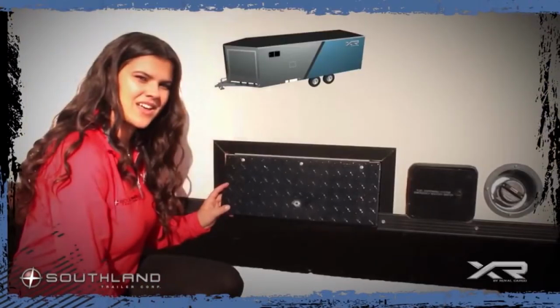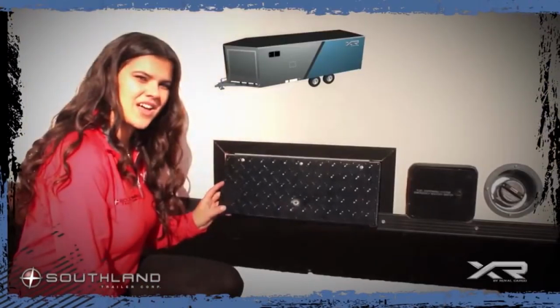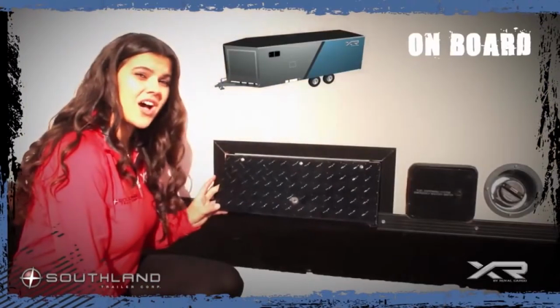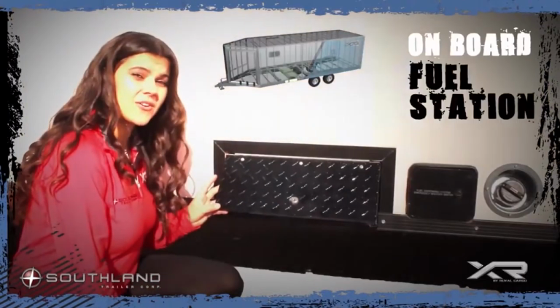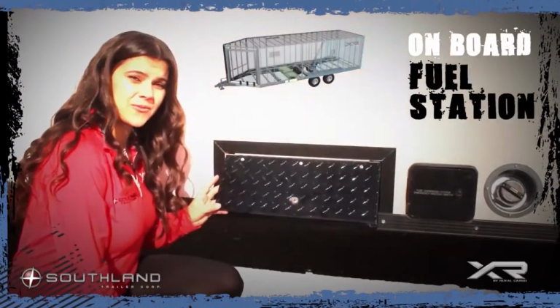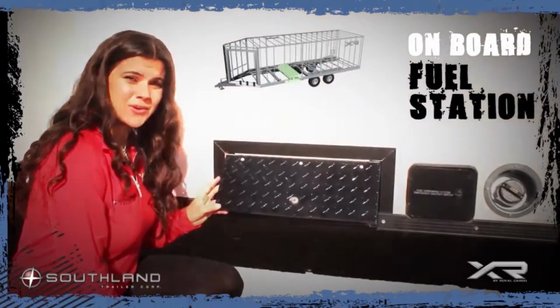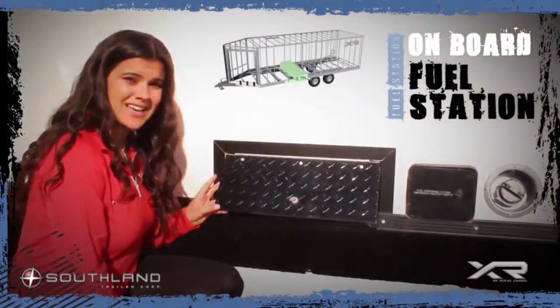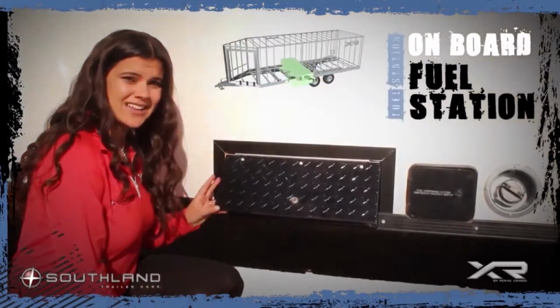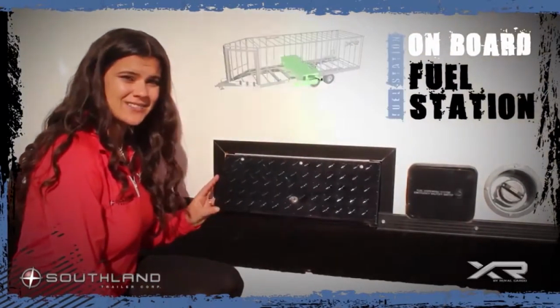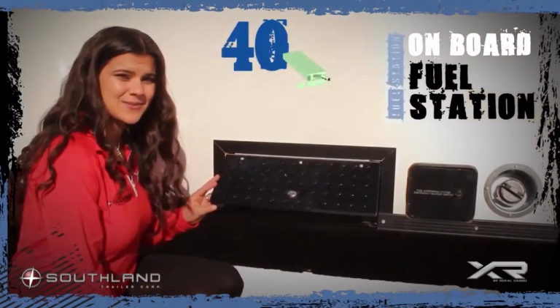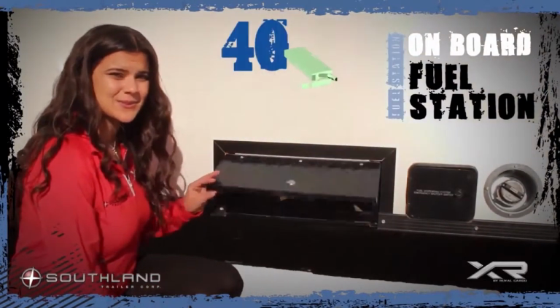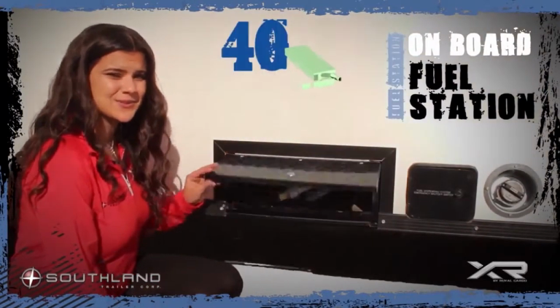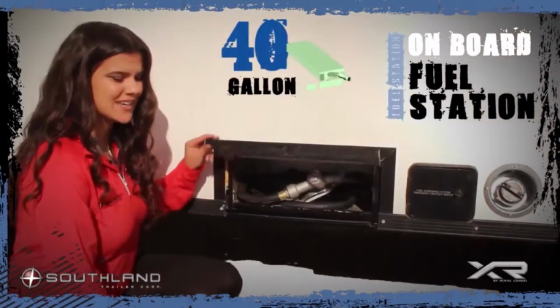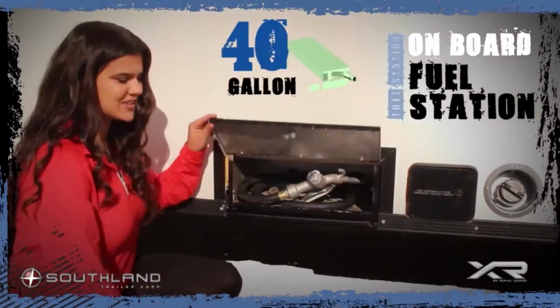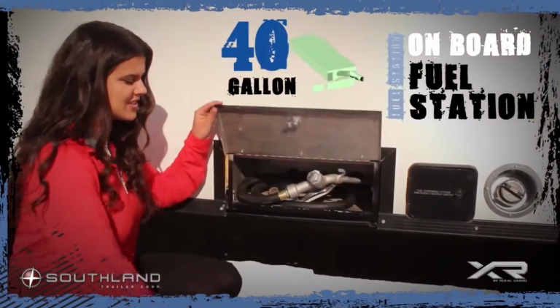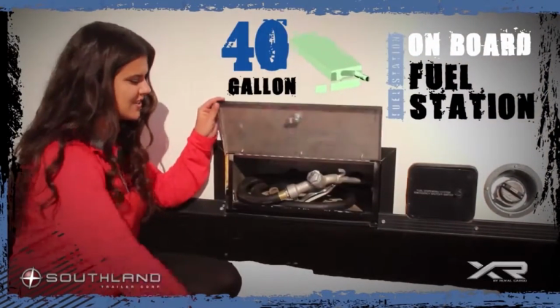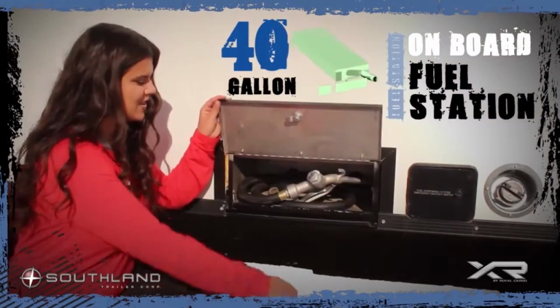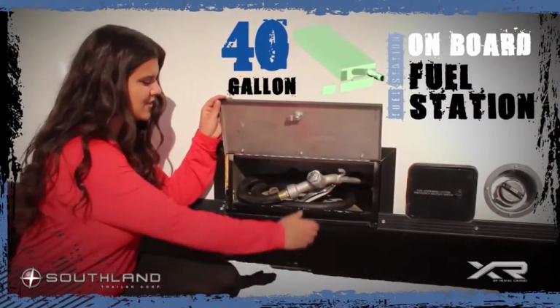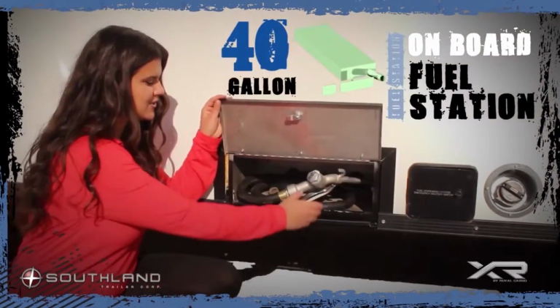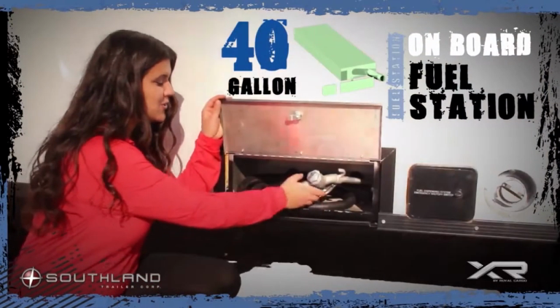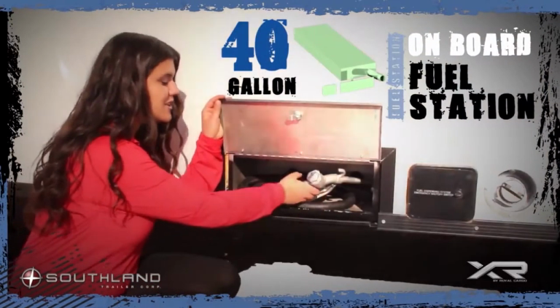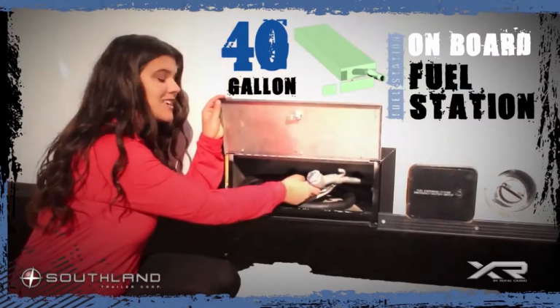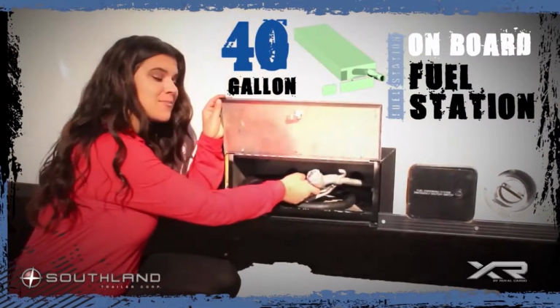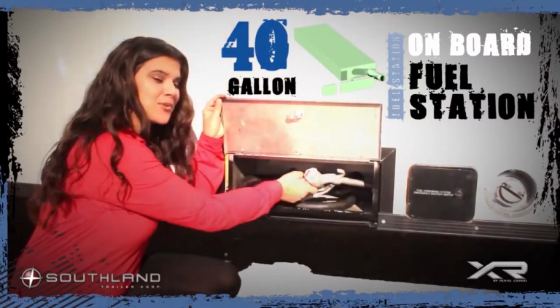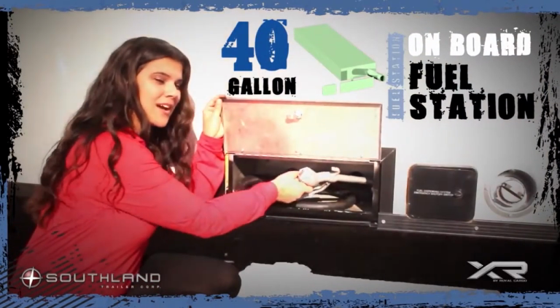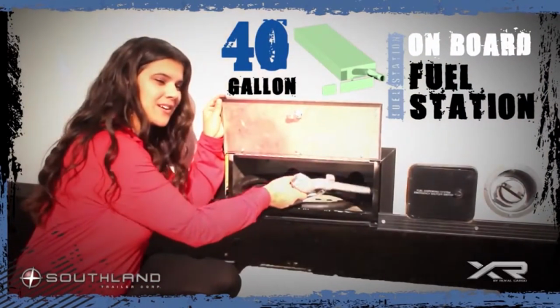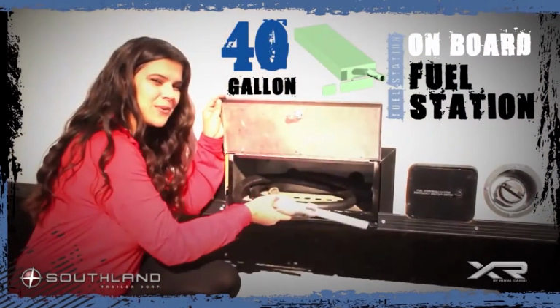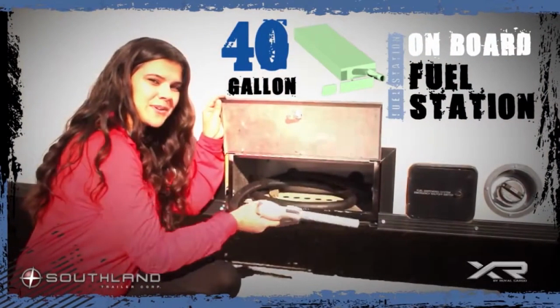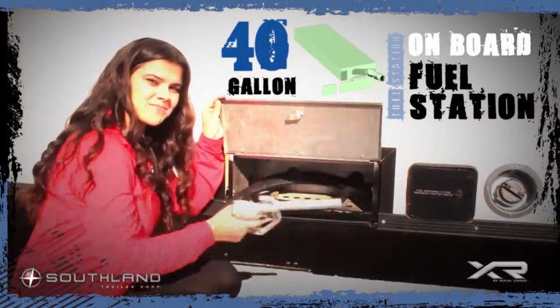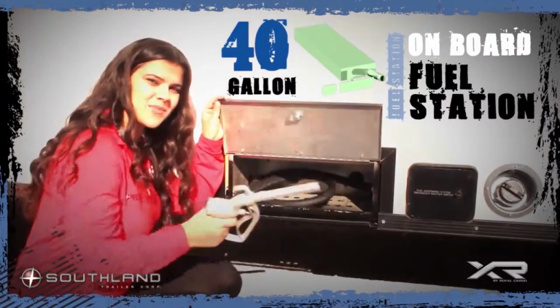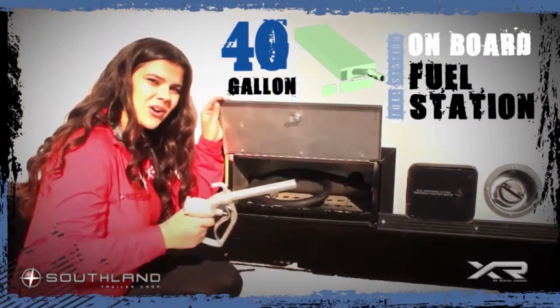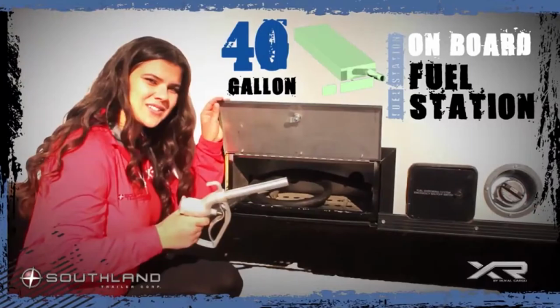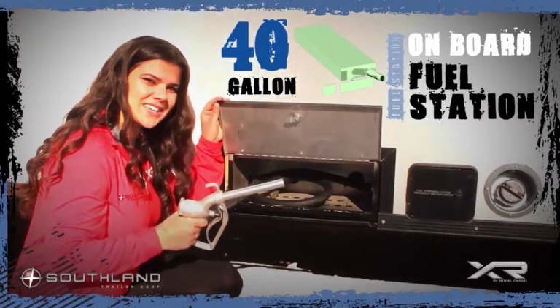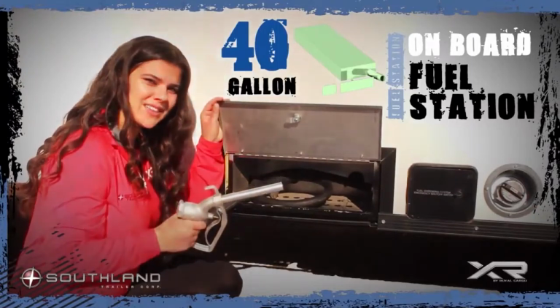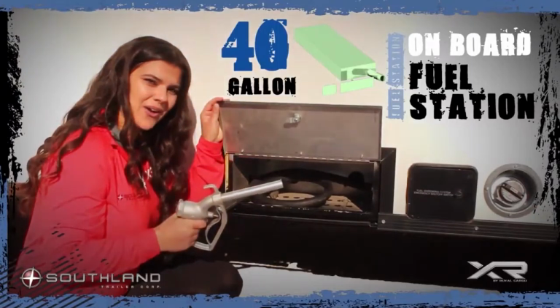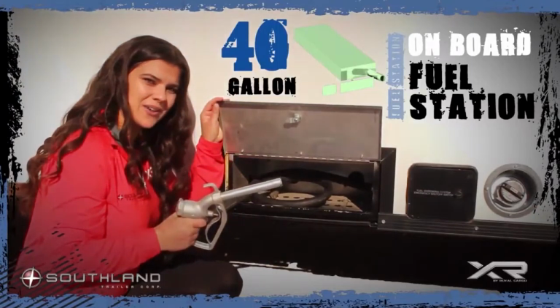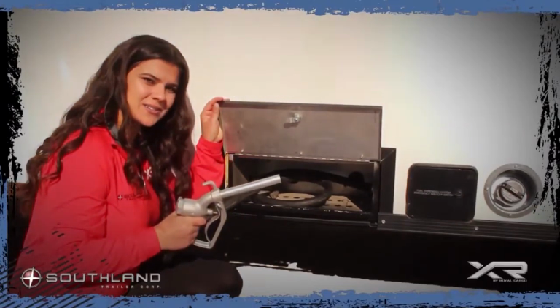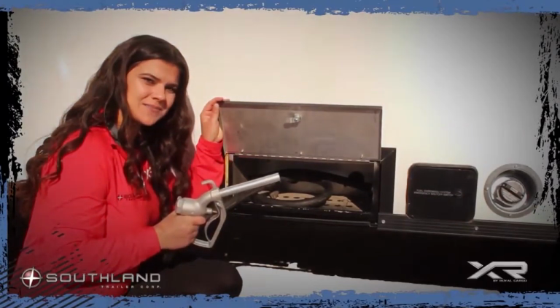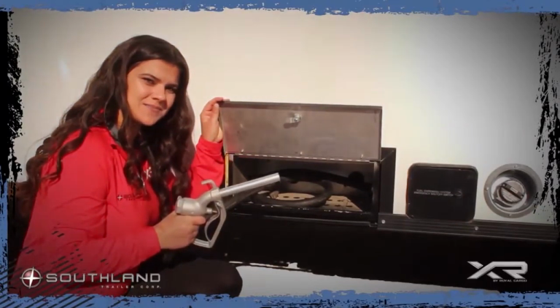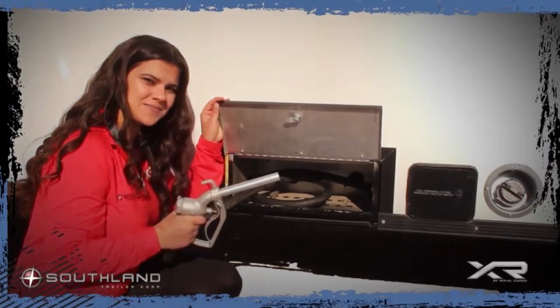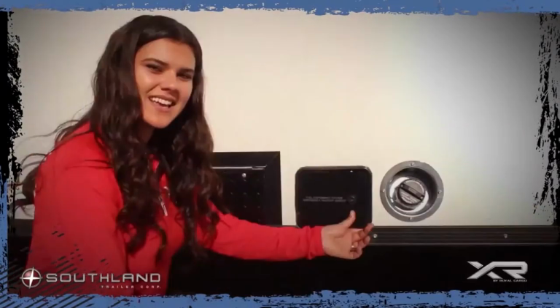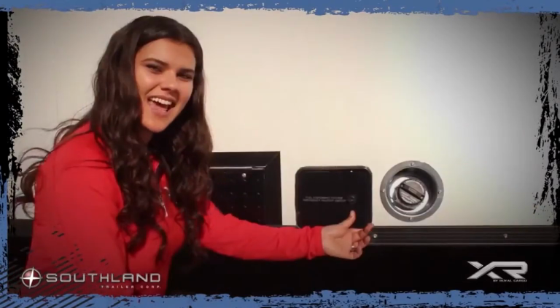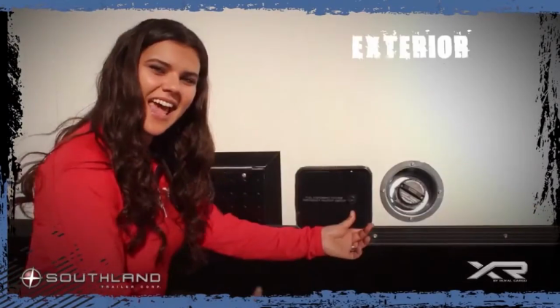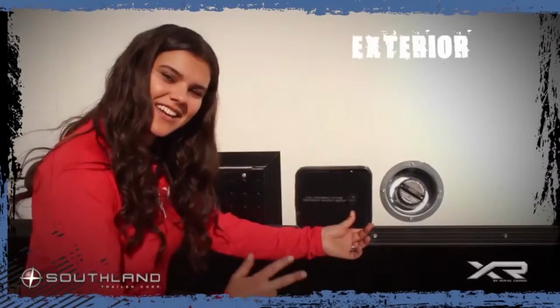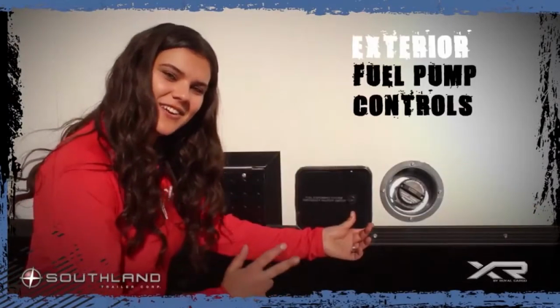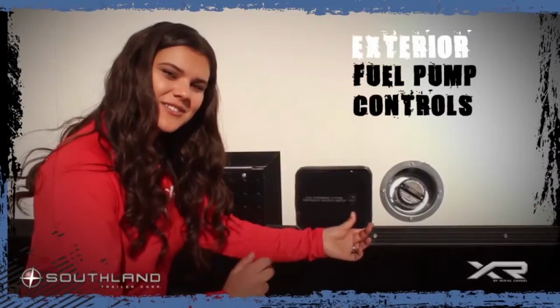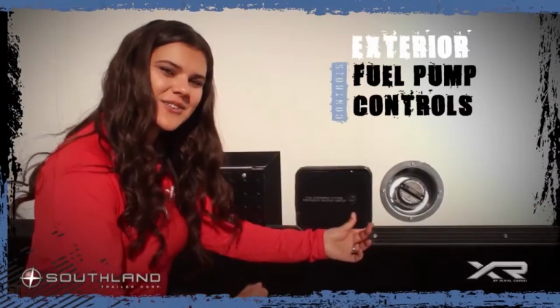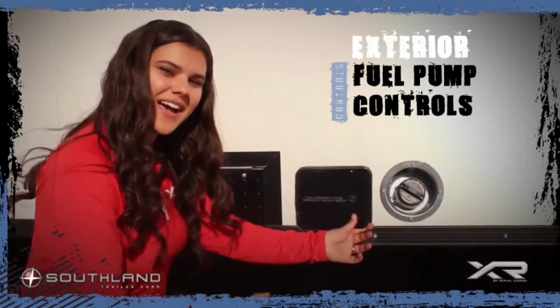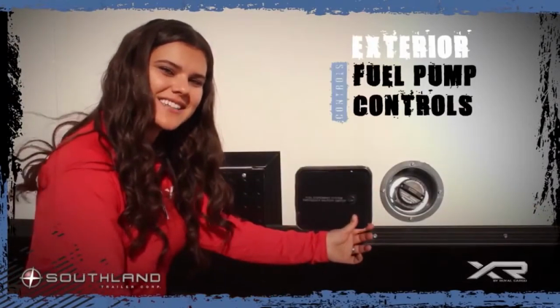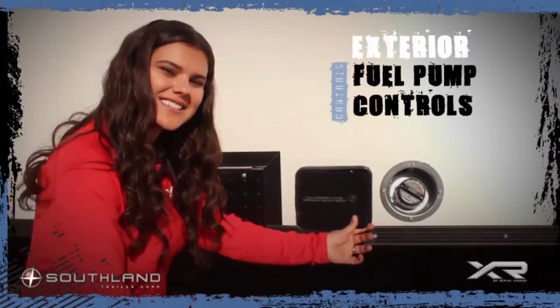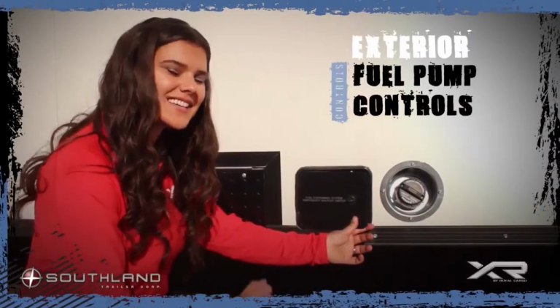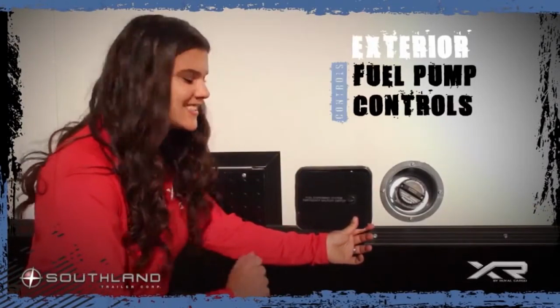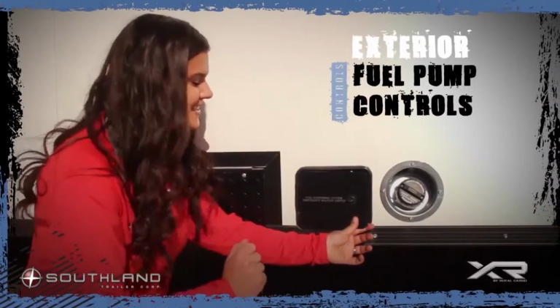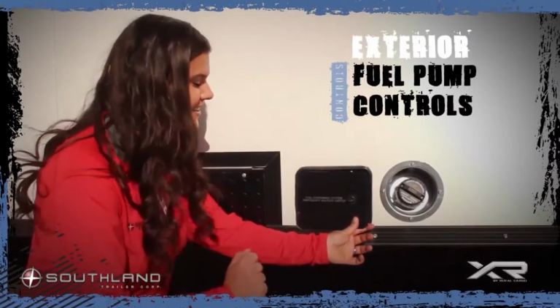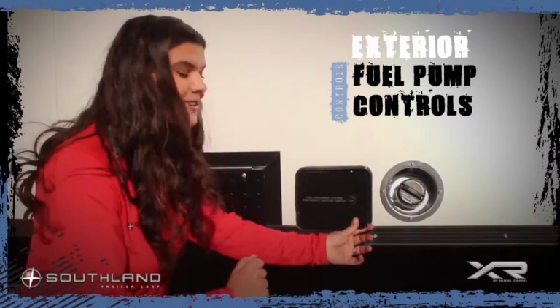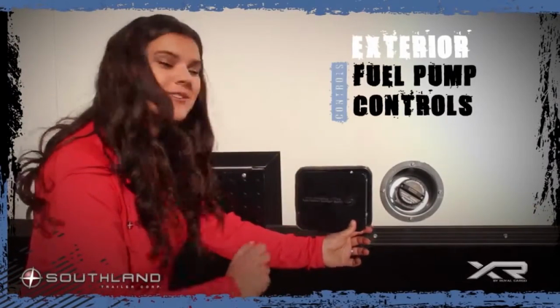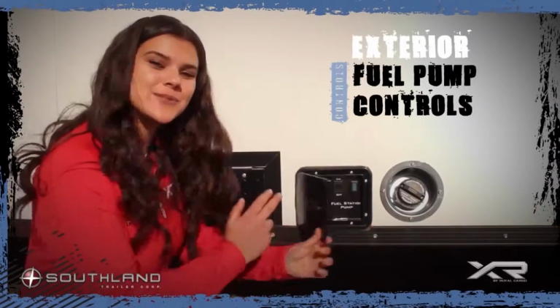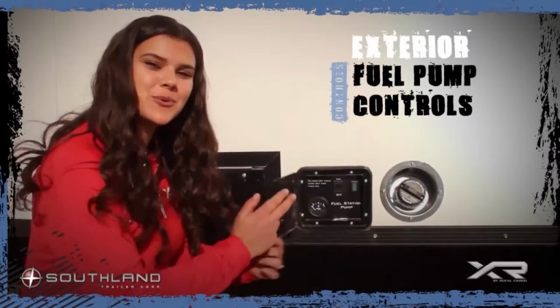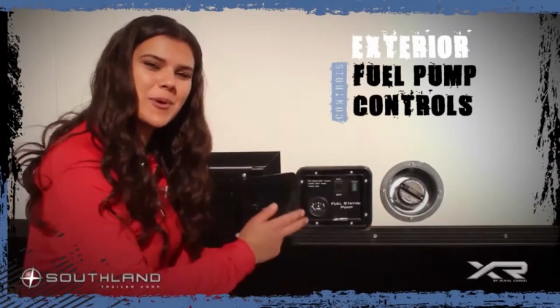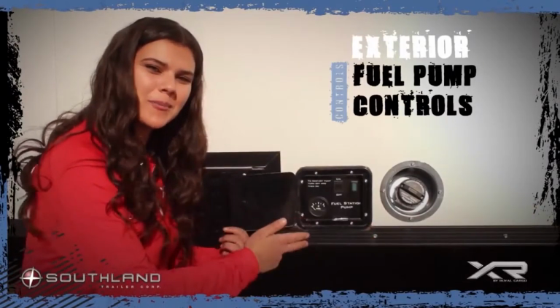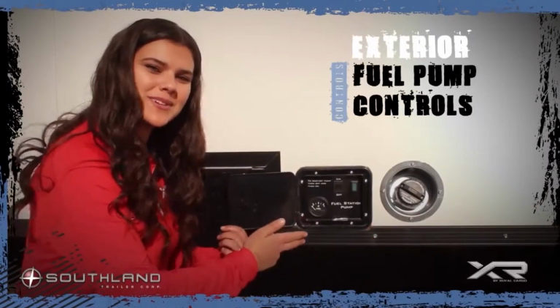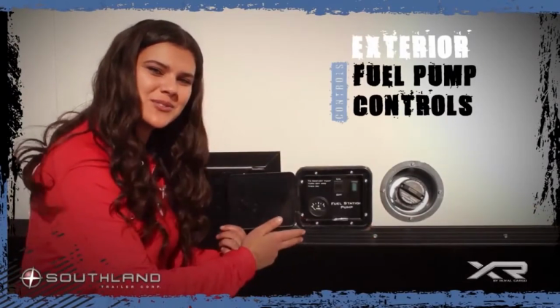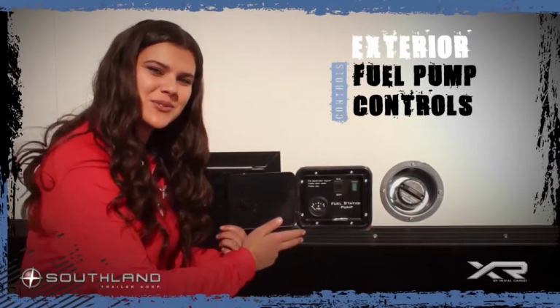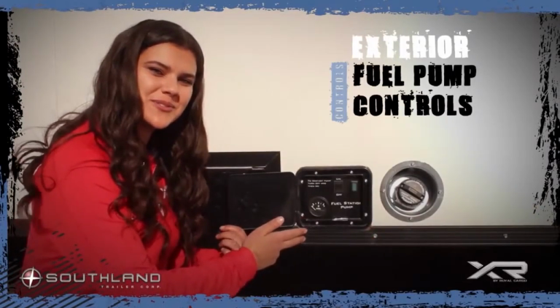A 40-gallon fuel station lets you keep your ride going all day long, and it also has exterior fuel pump control.